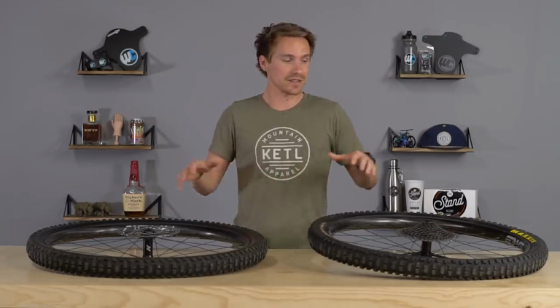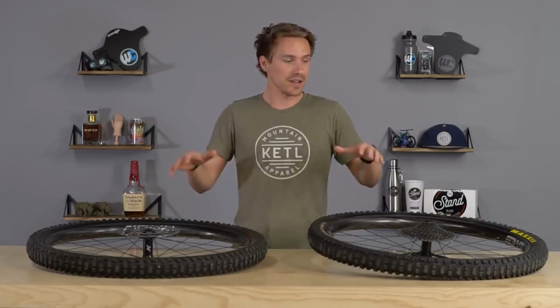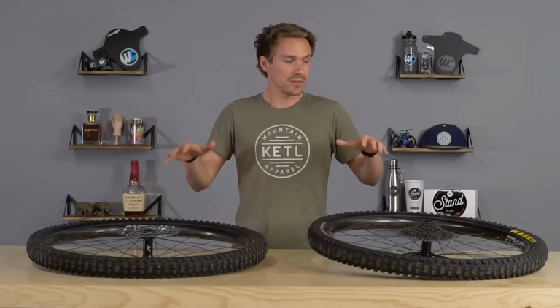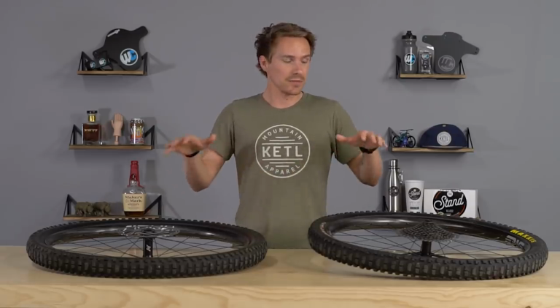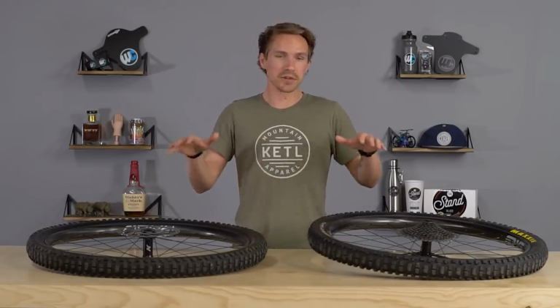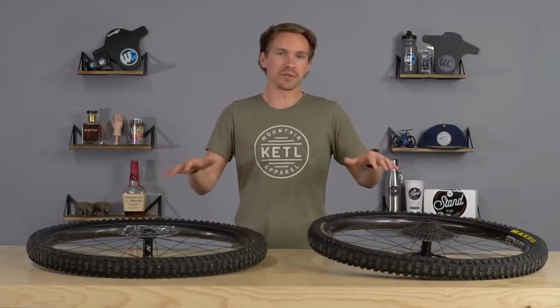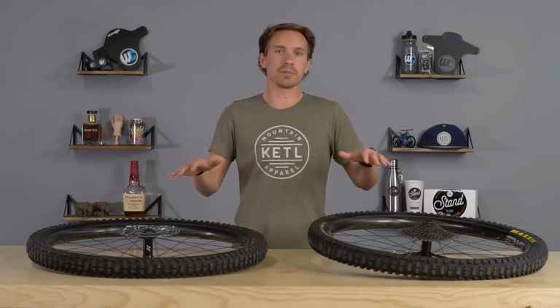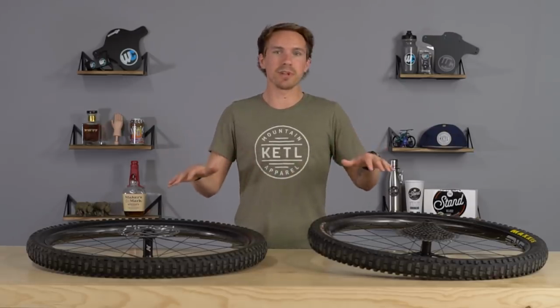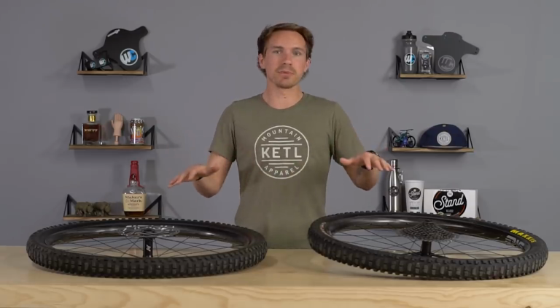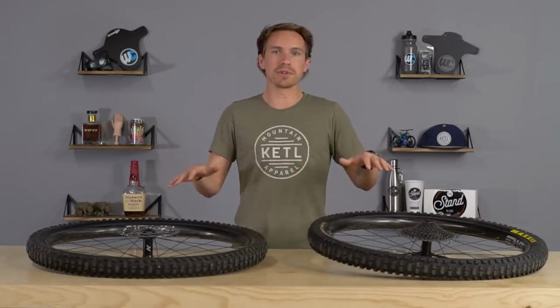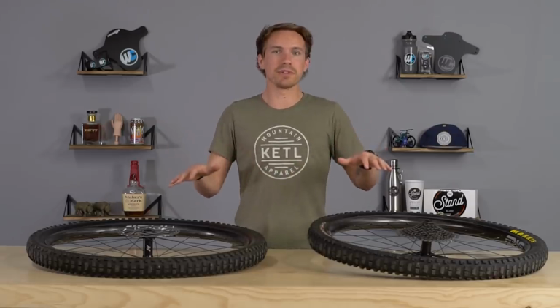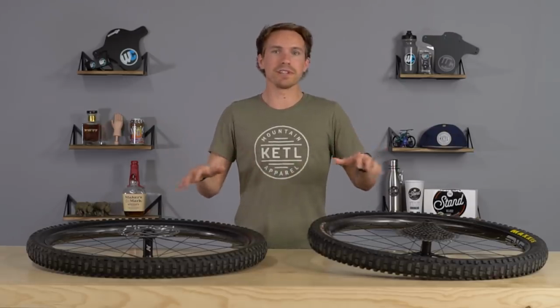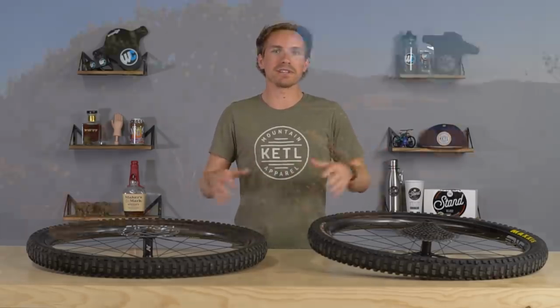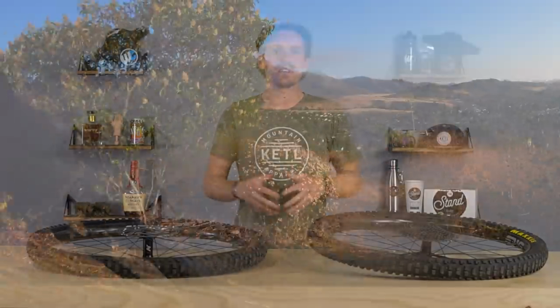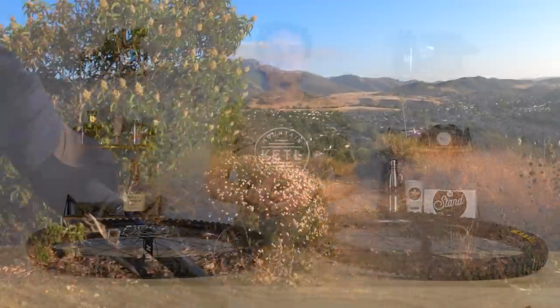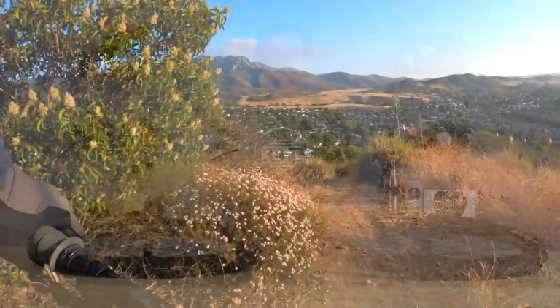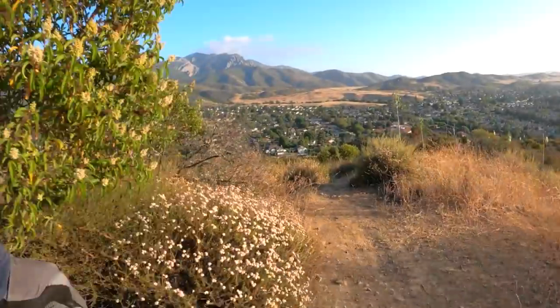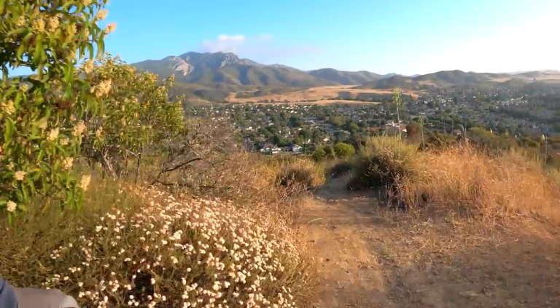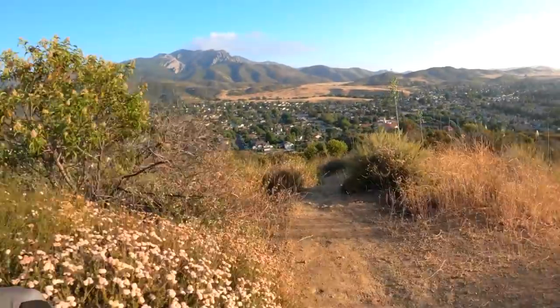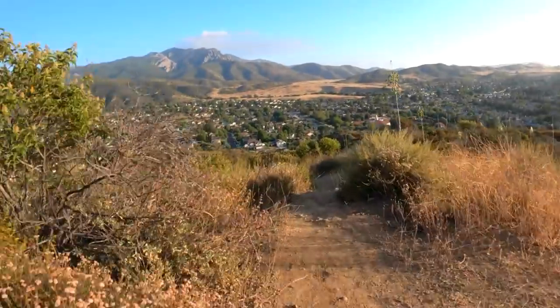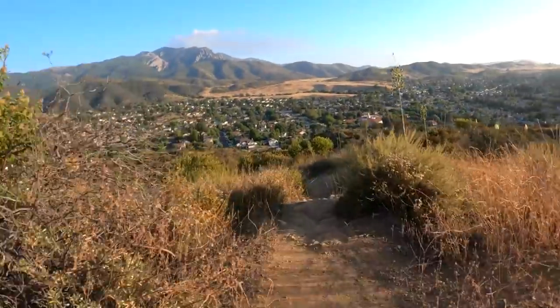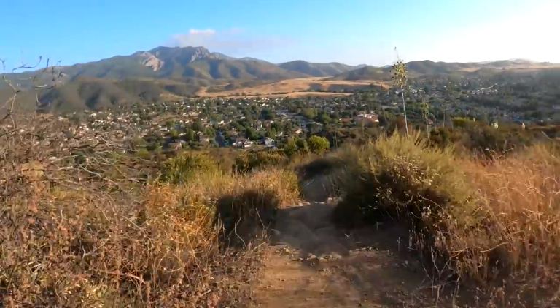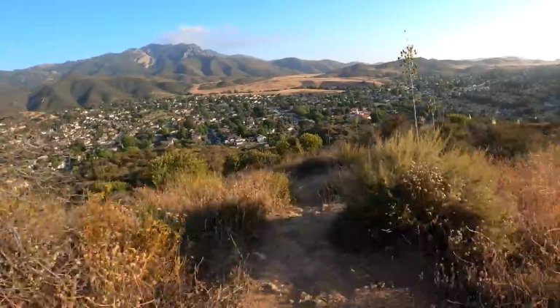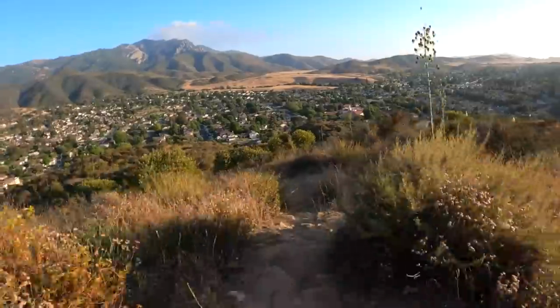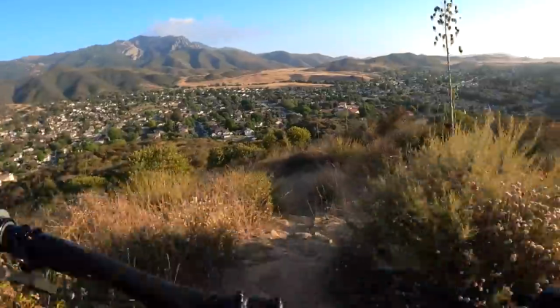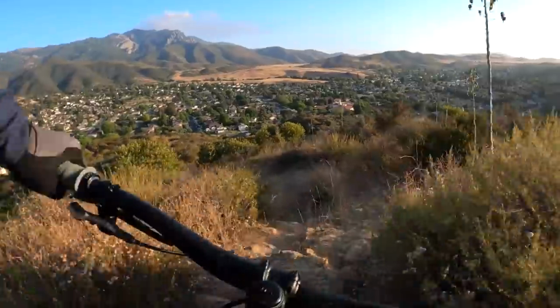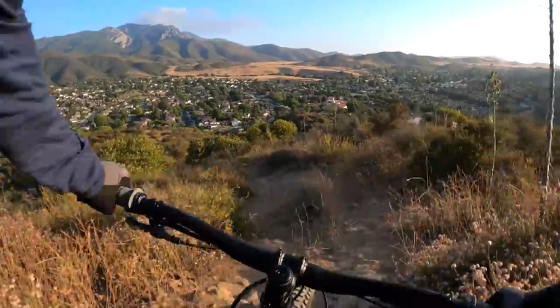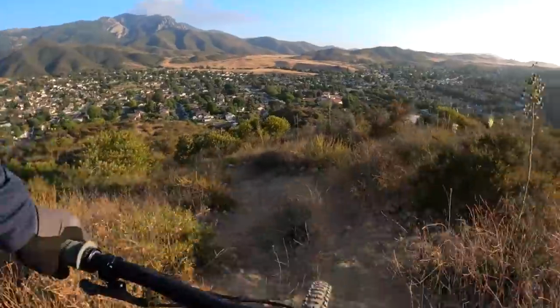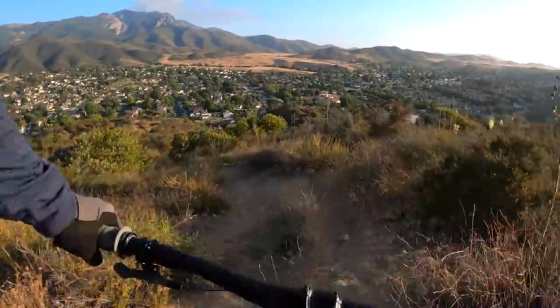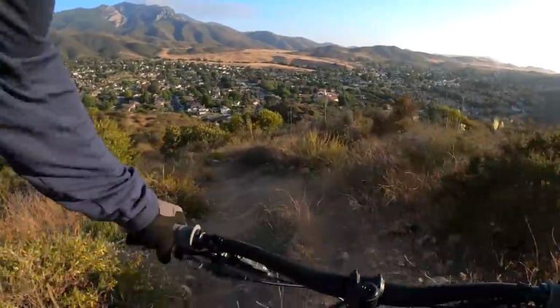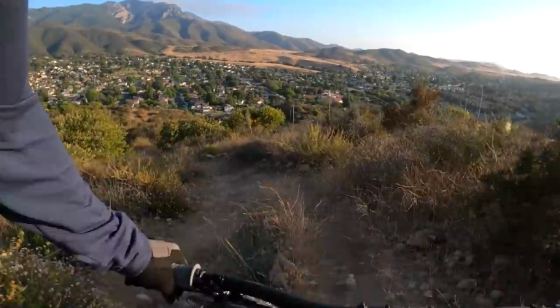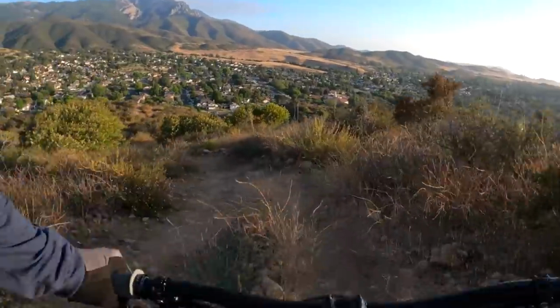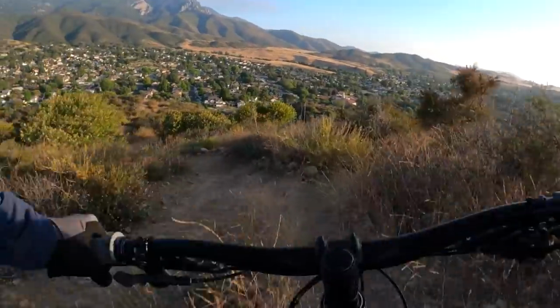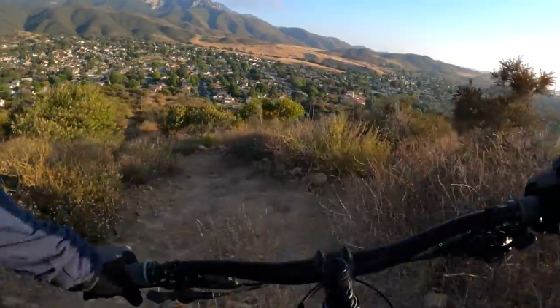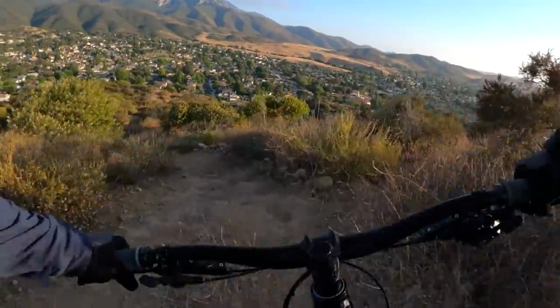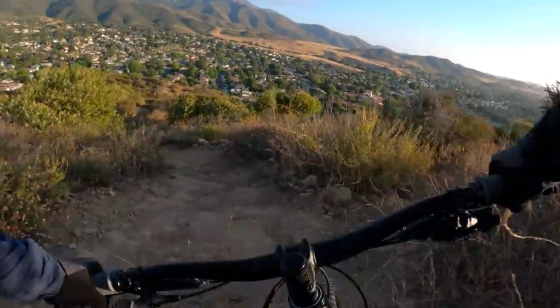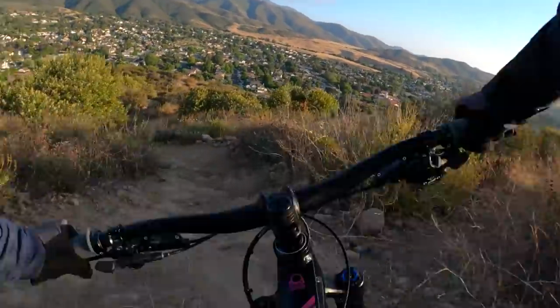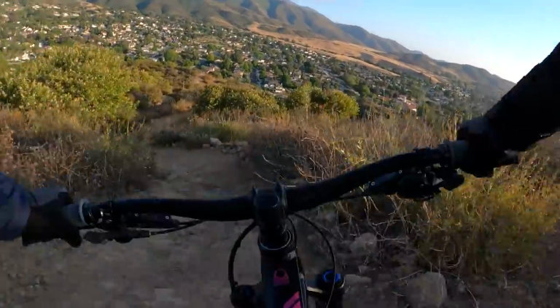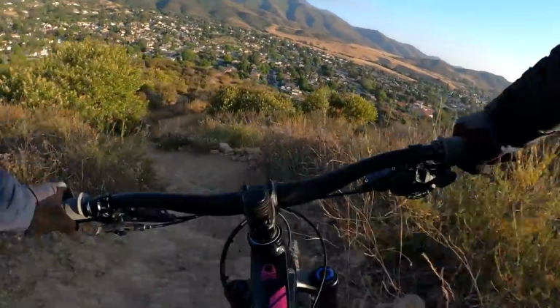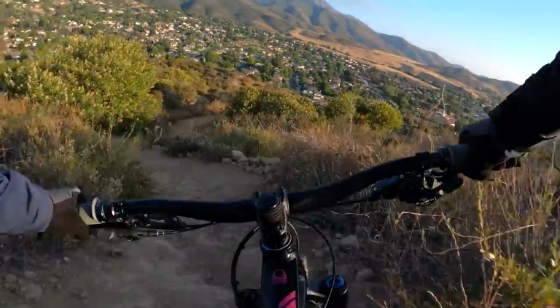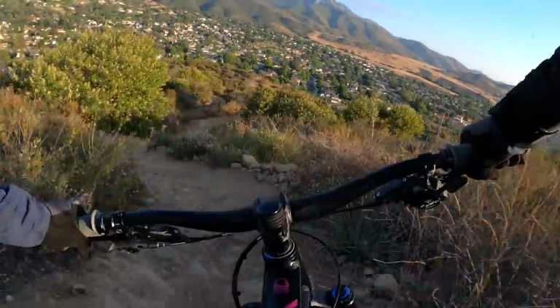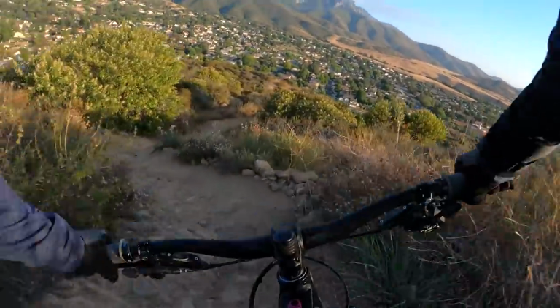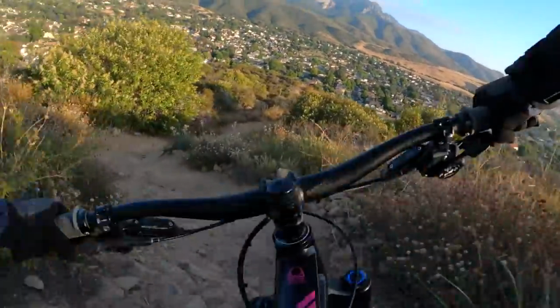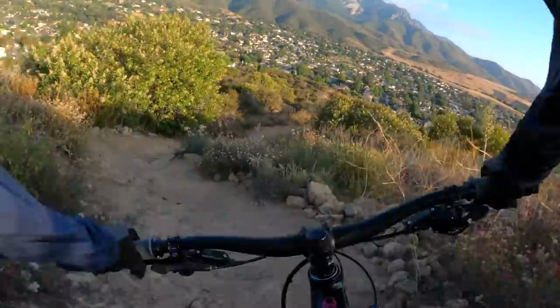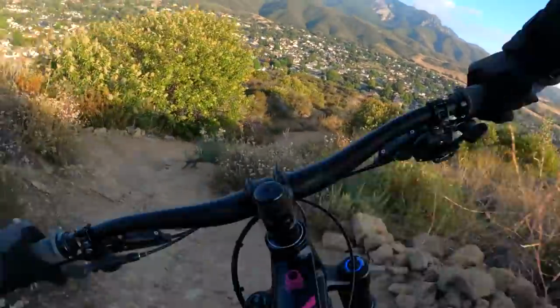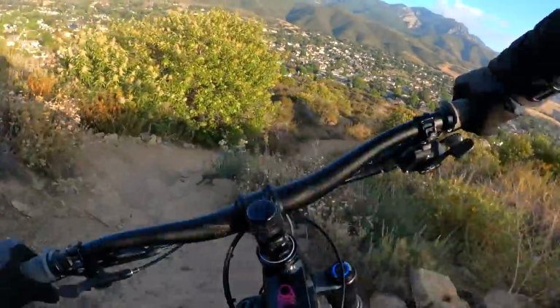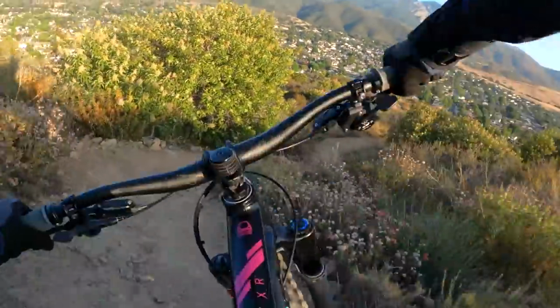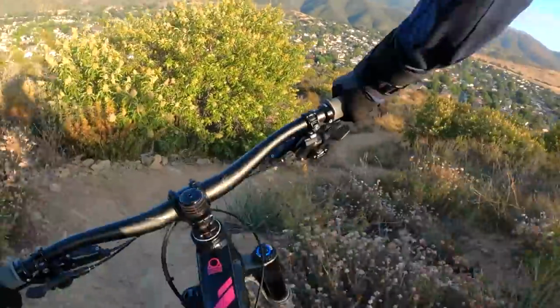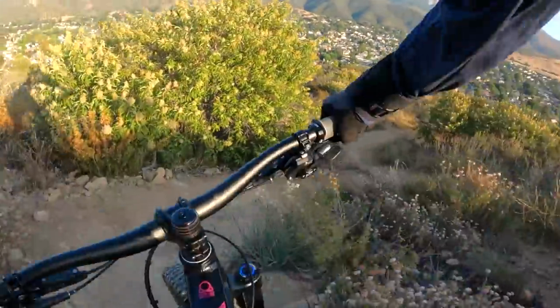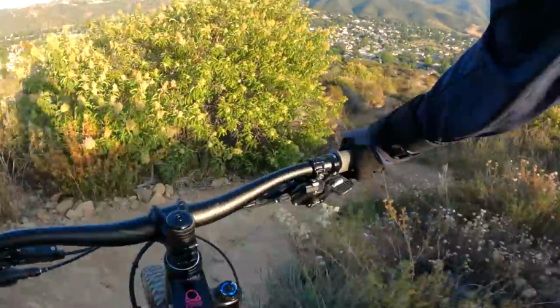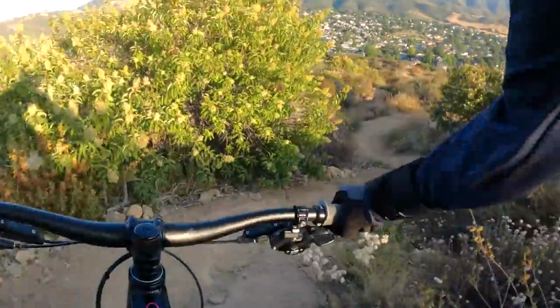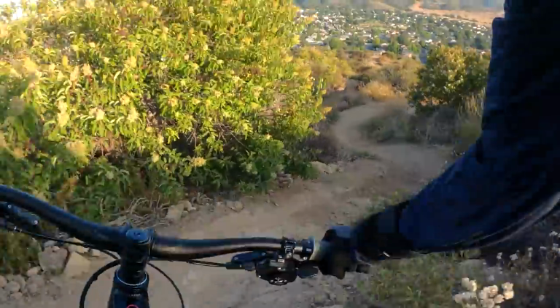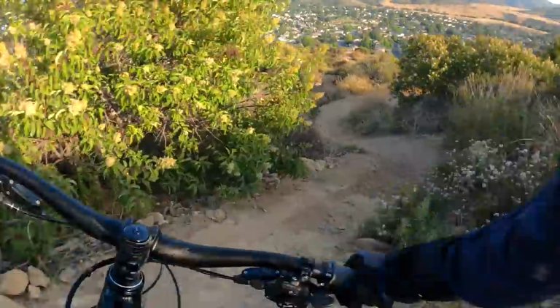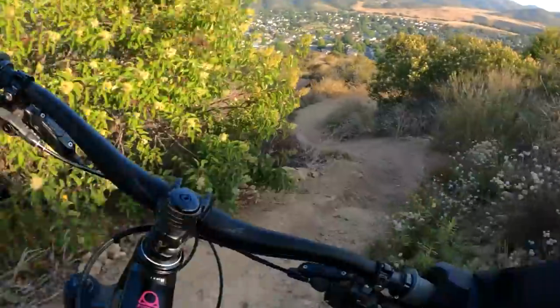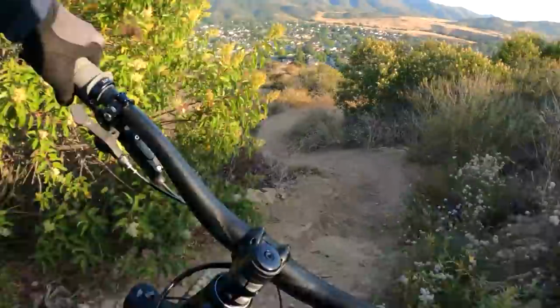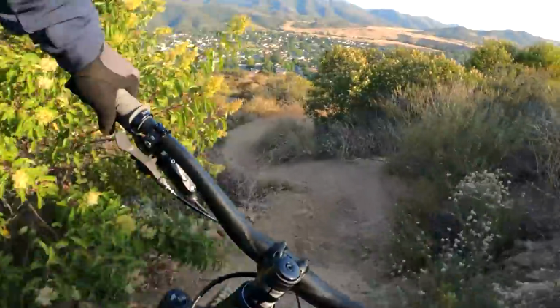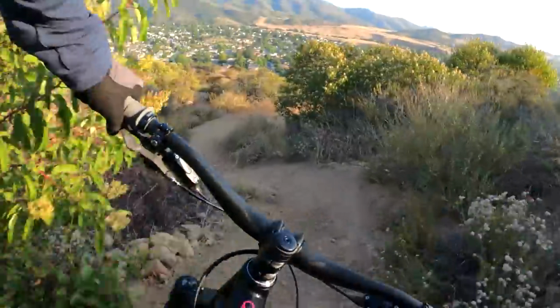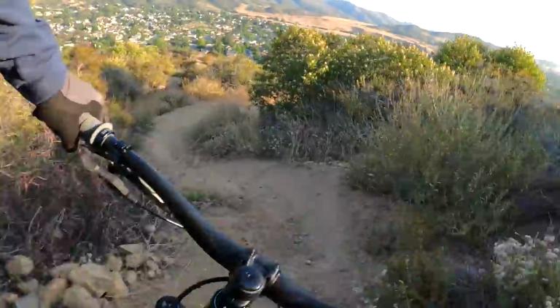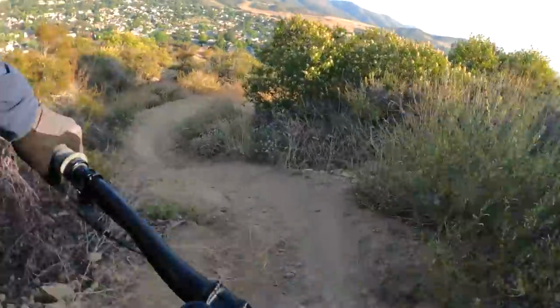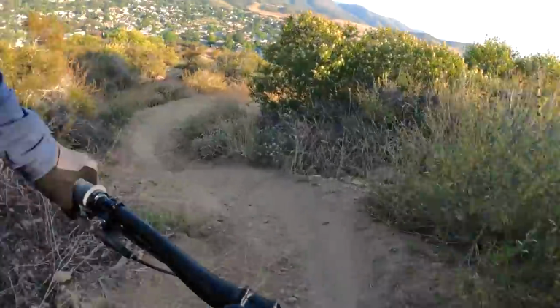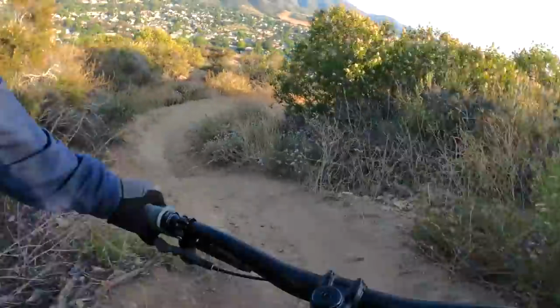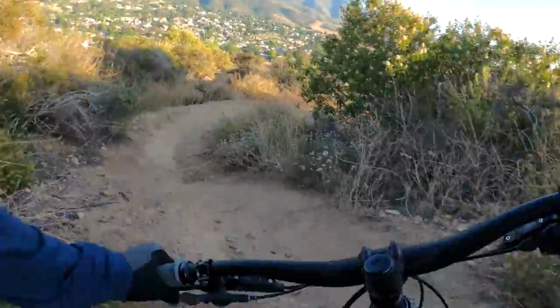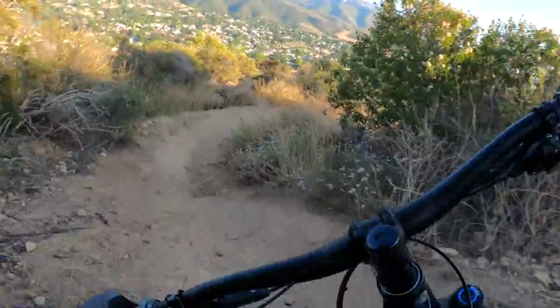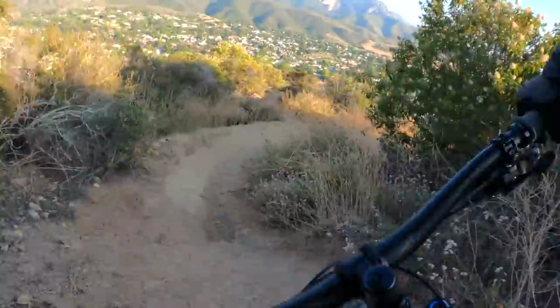Most of what people are doing these days on mountain bikes is trail and enduro riding — at least most of the people that watch this channel.